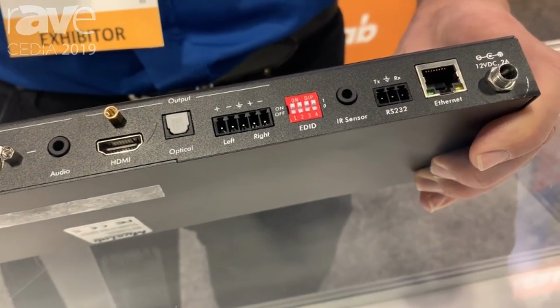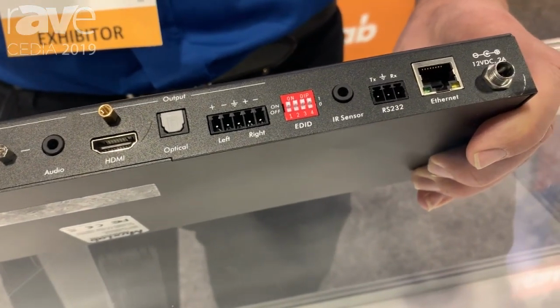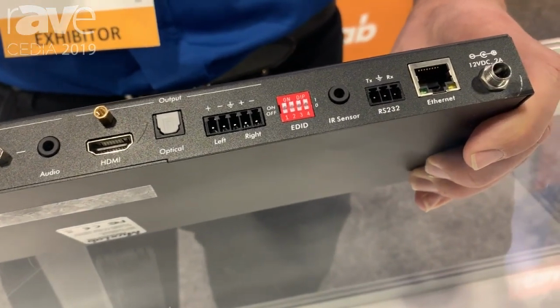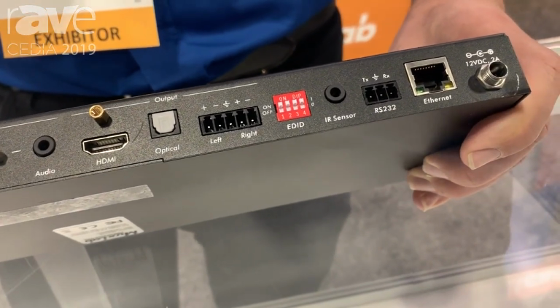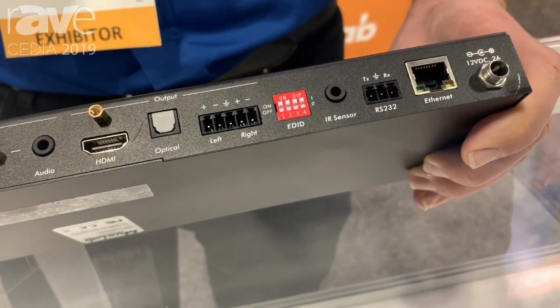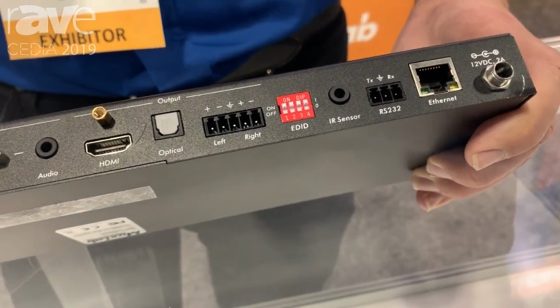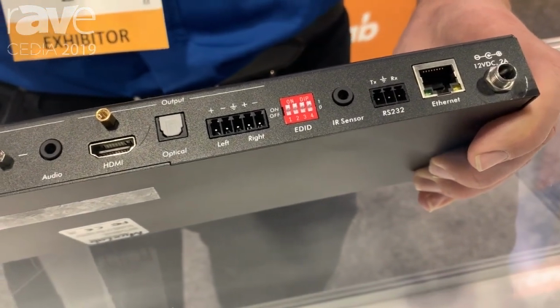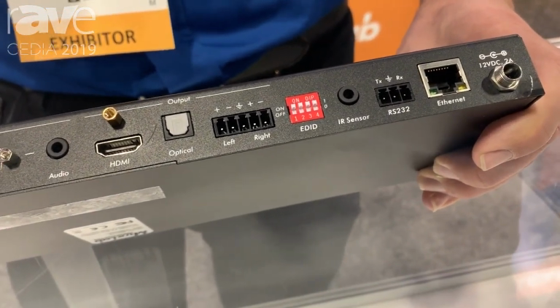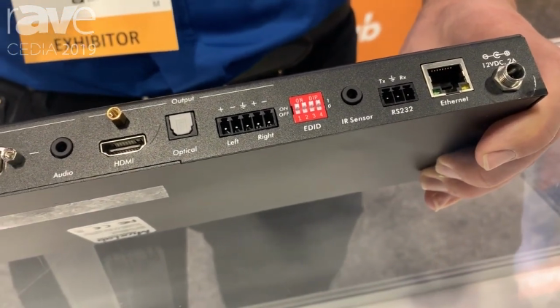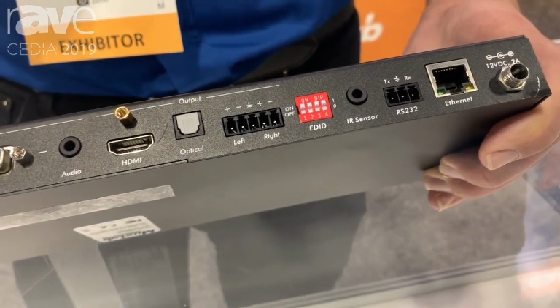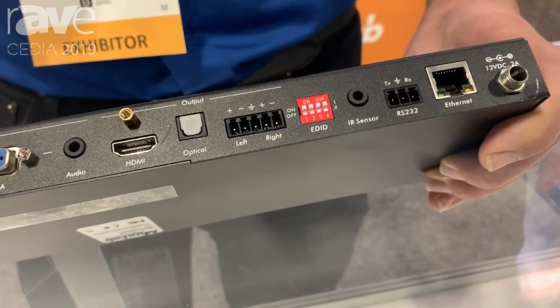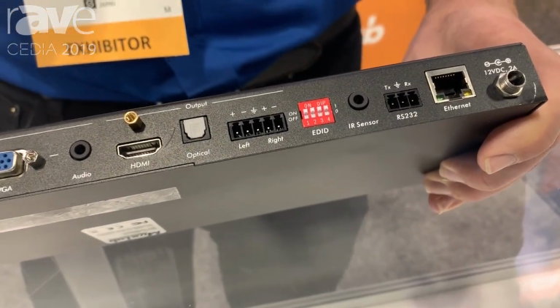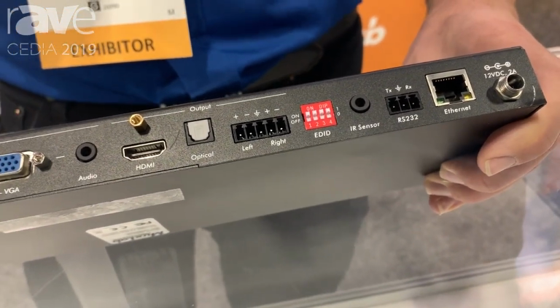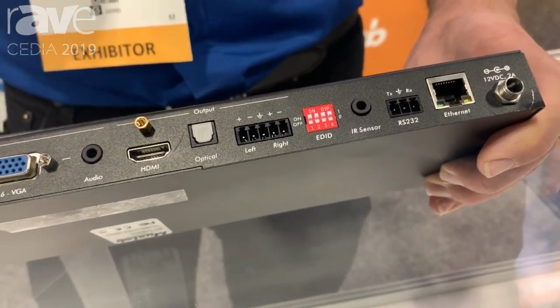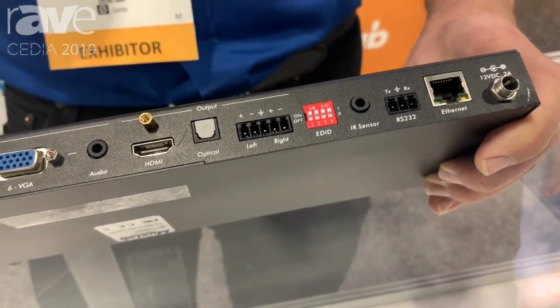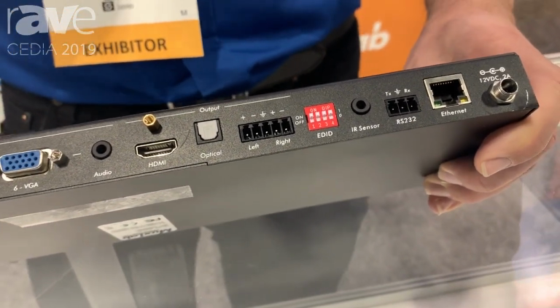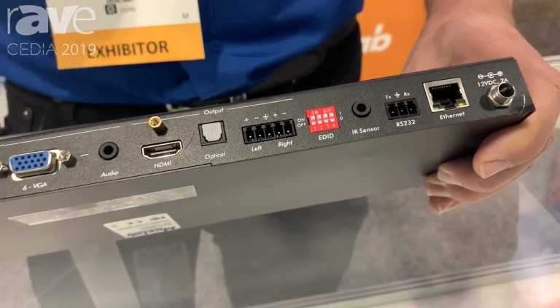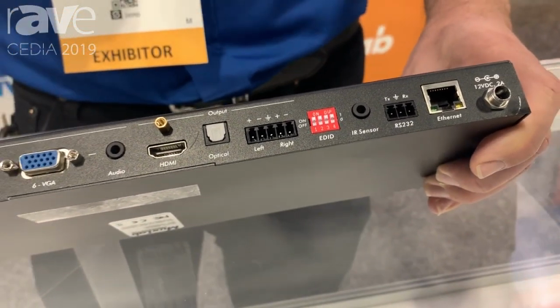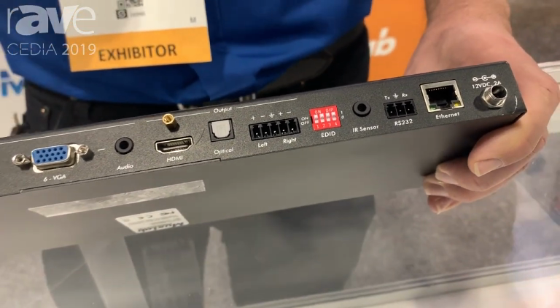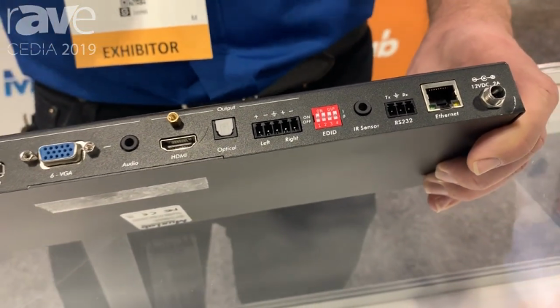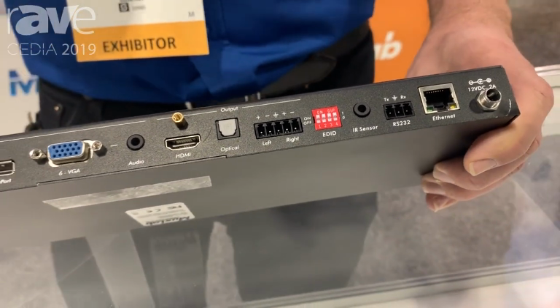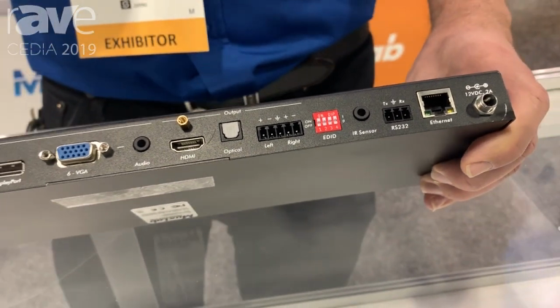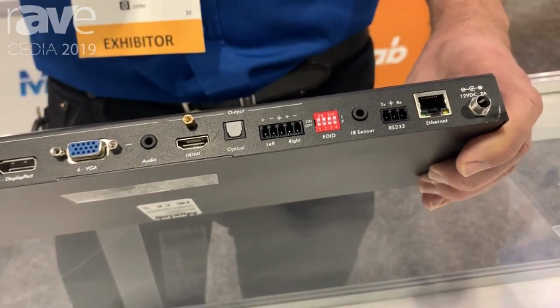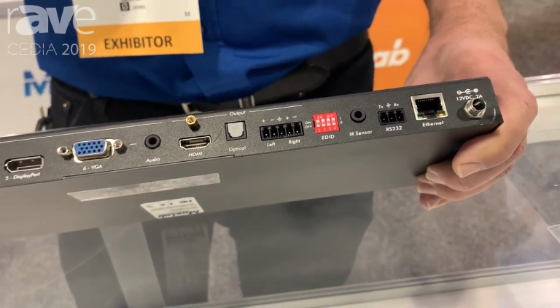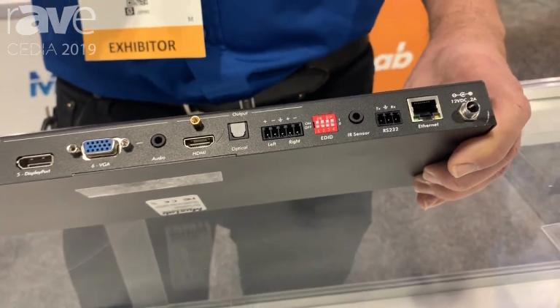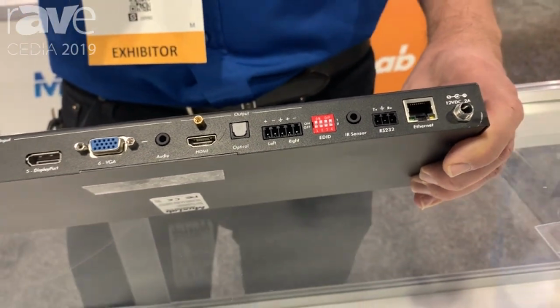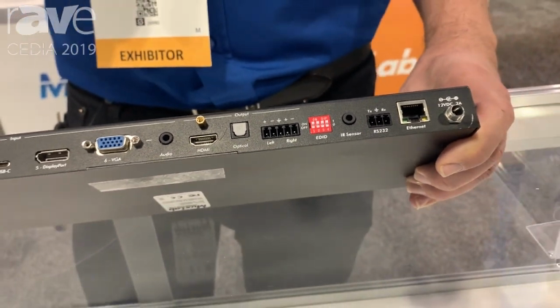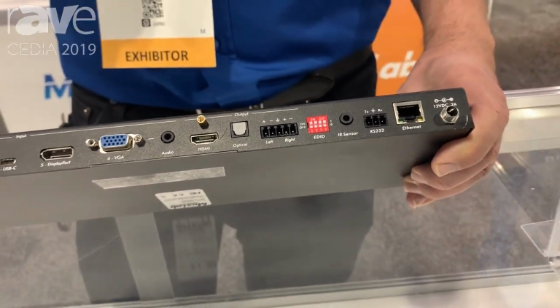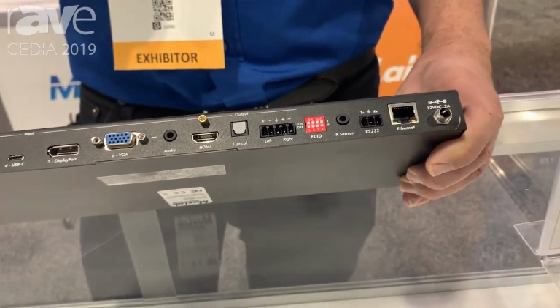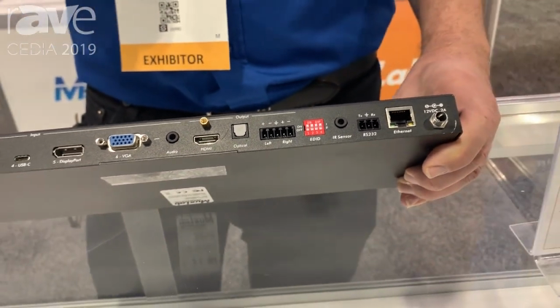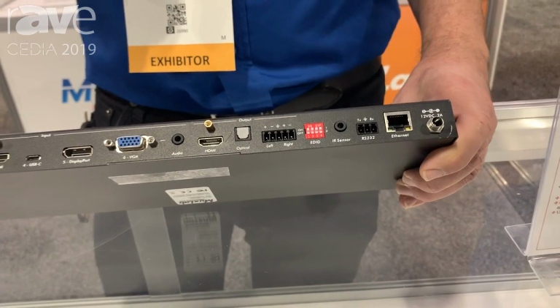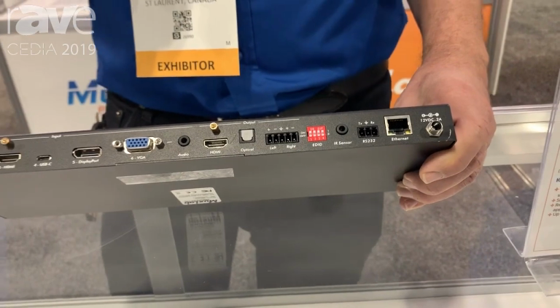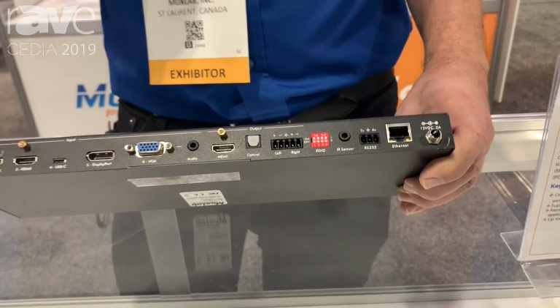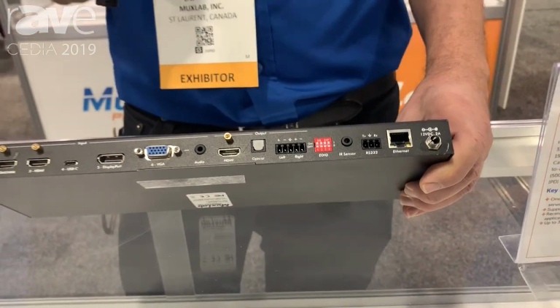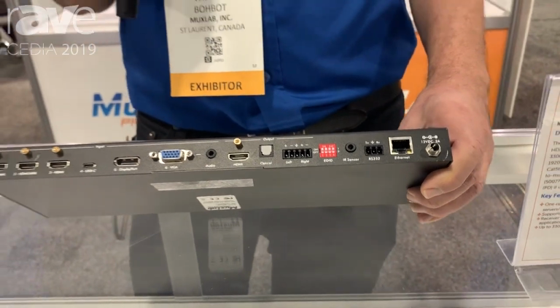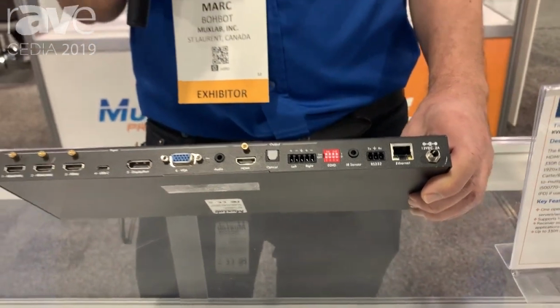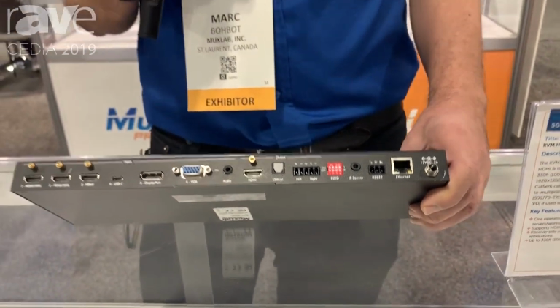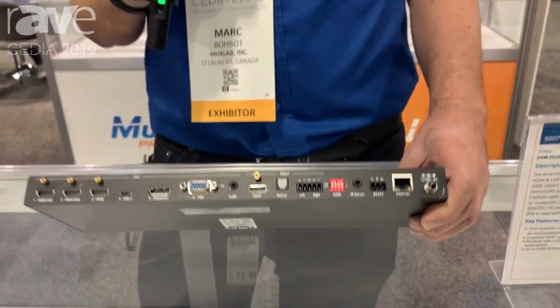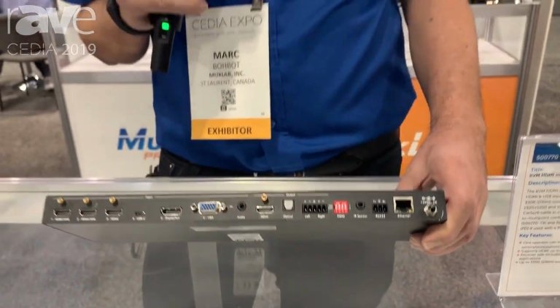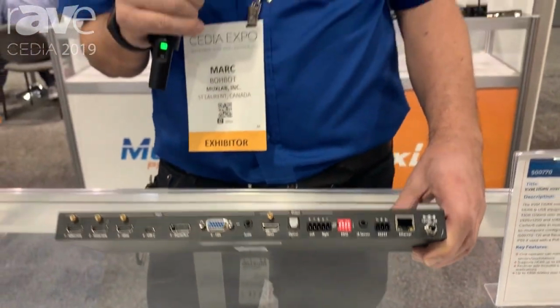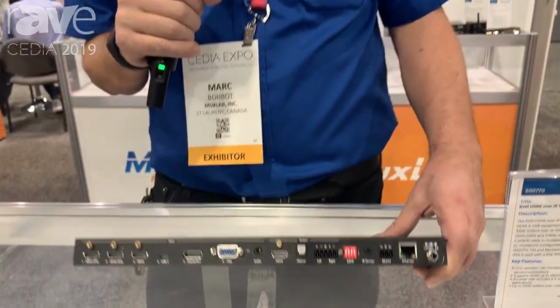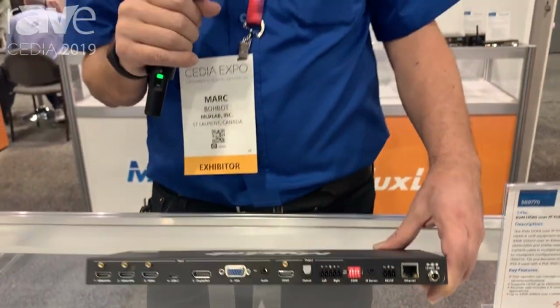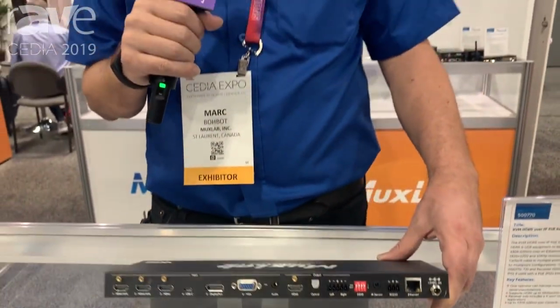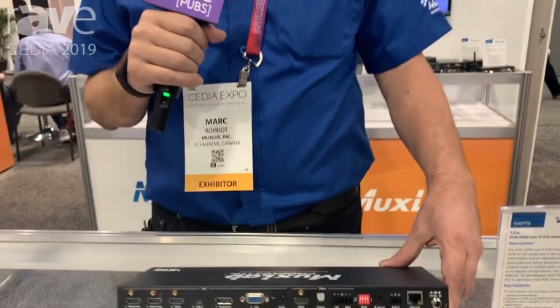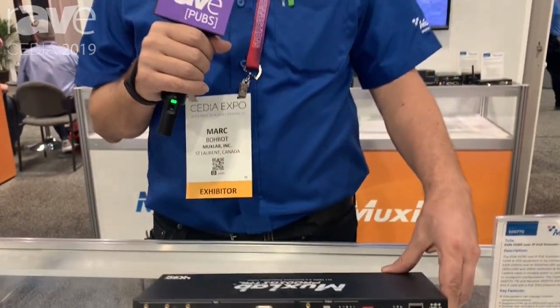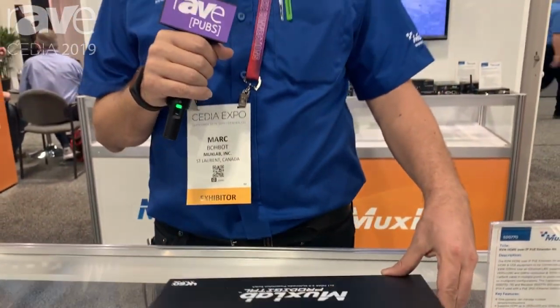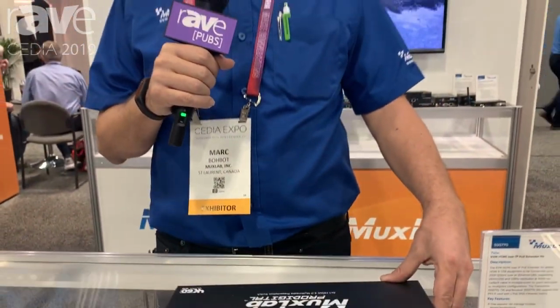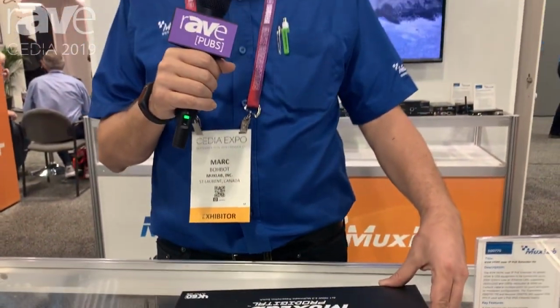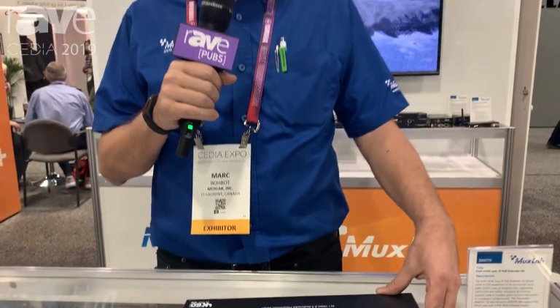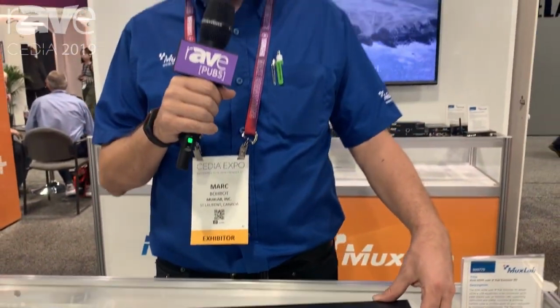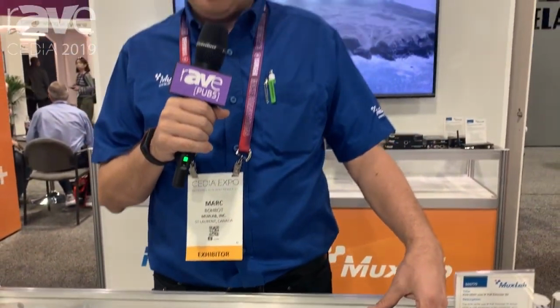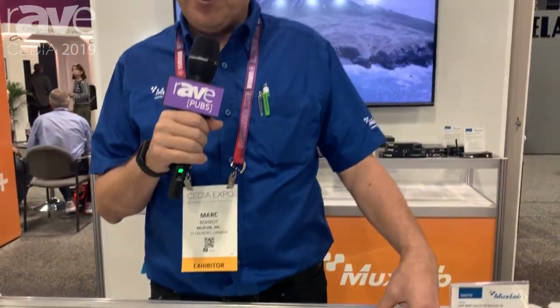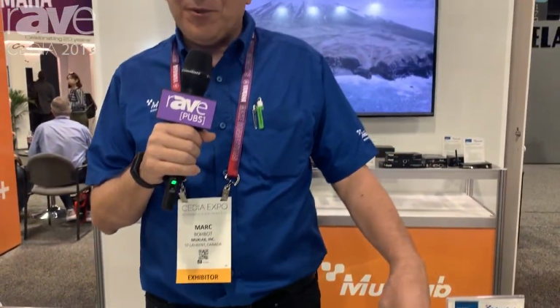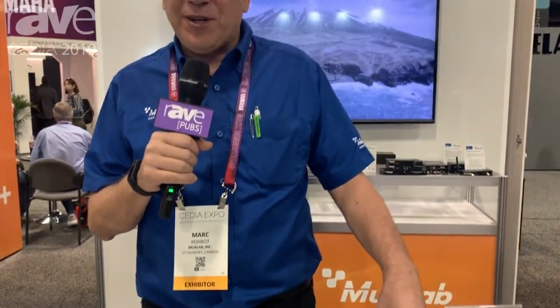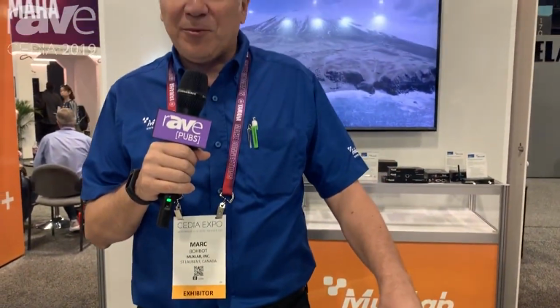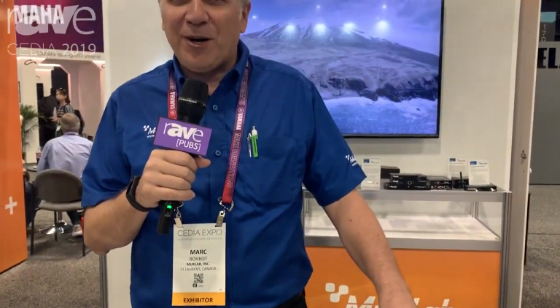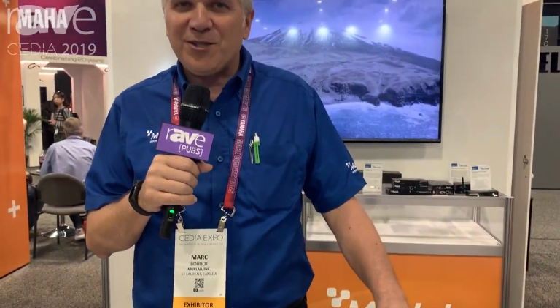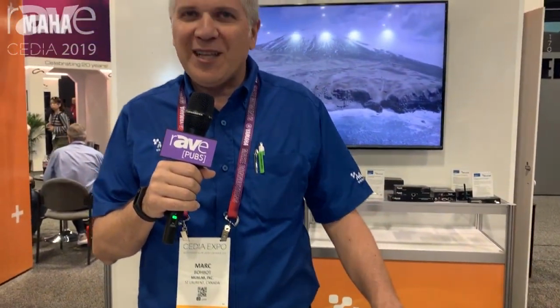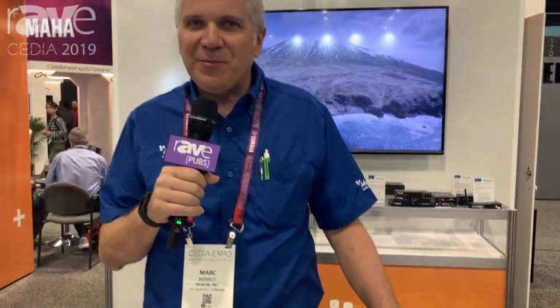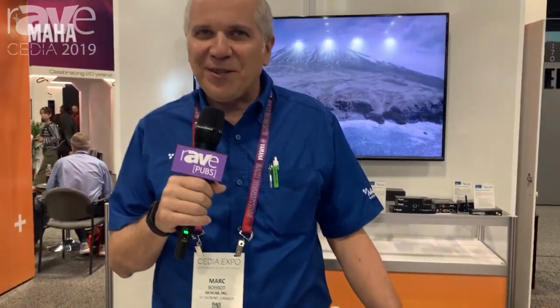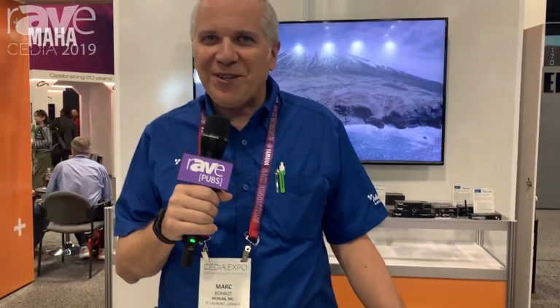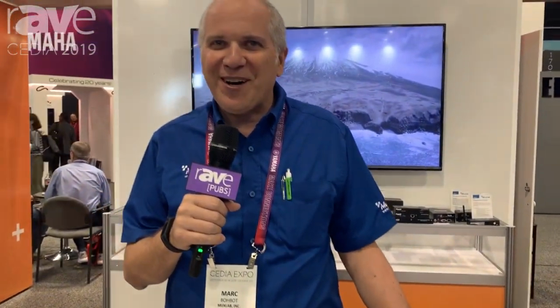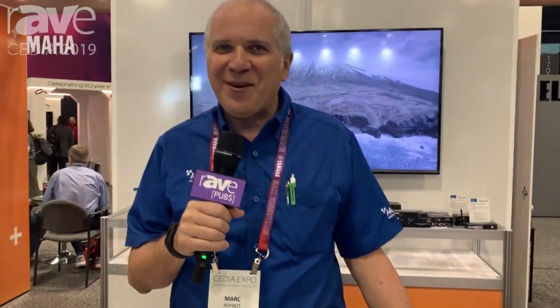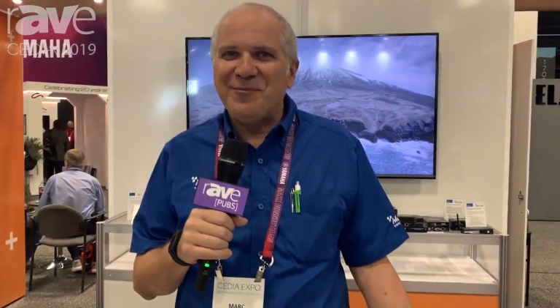We're presenting at the Cedia show. You can find more details at www.moxlab.com.